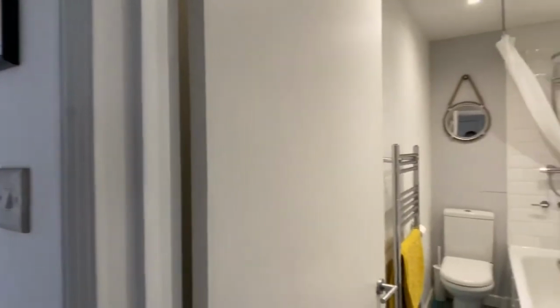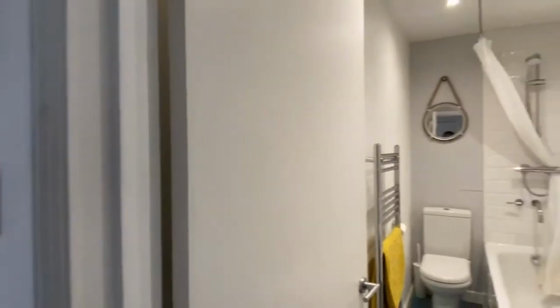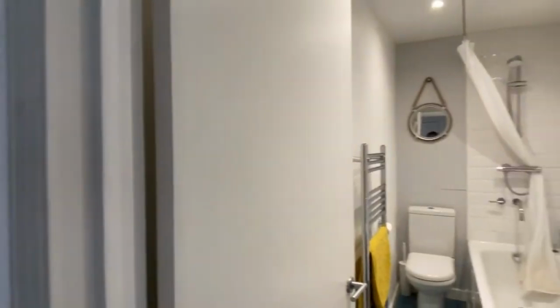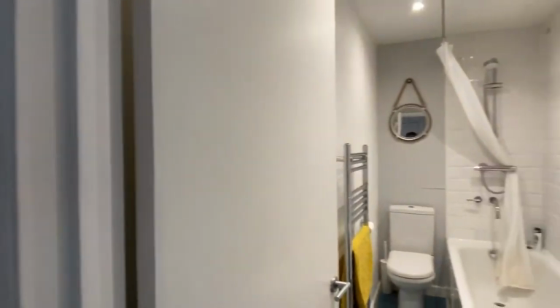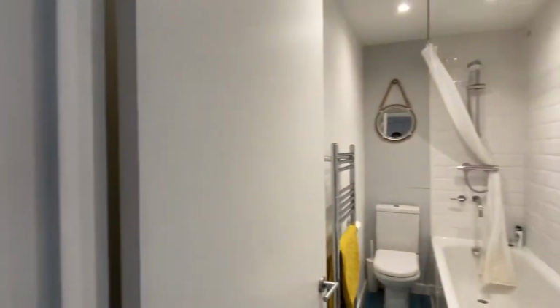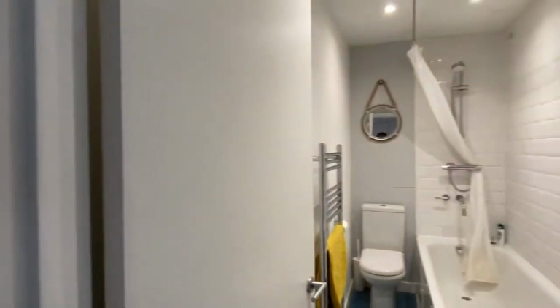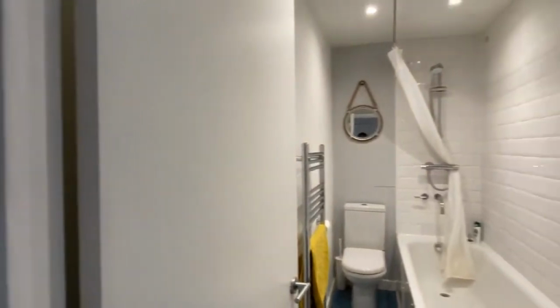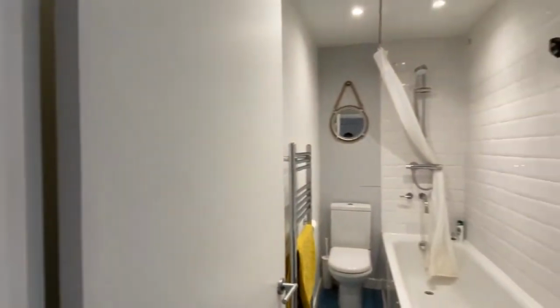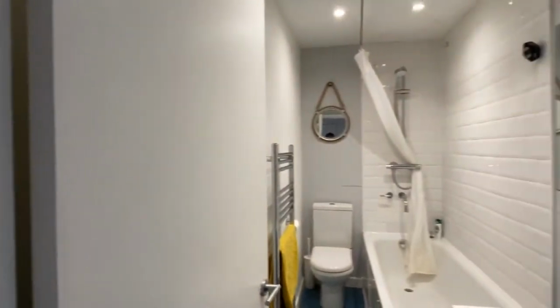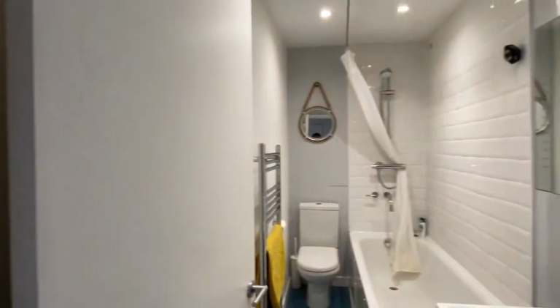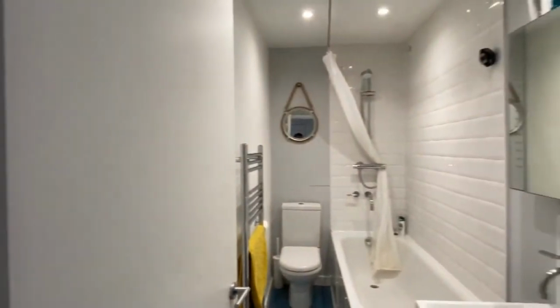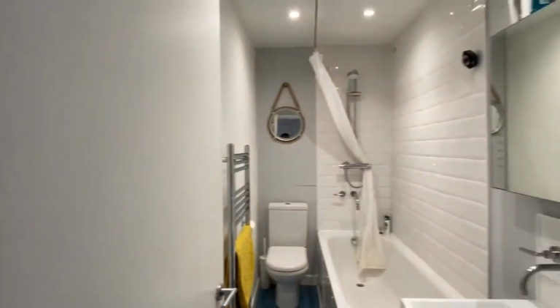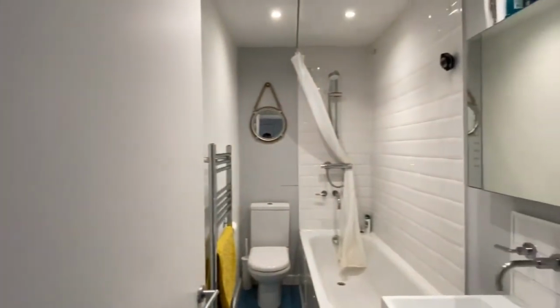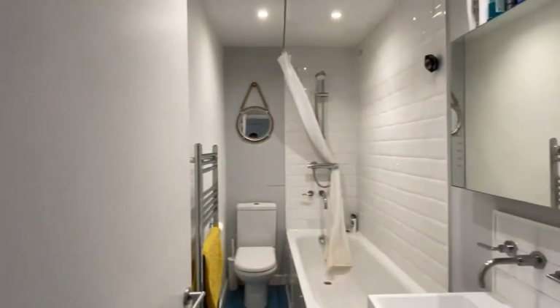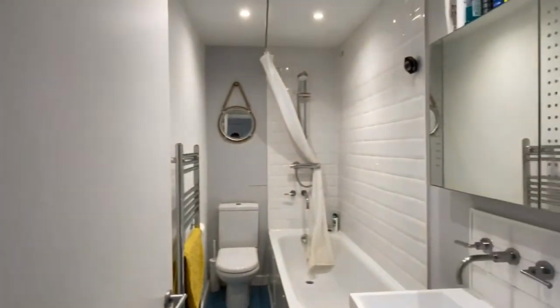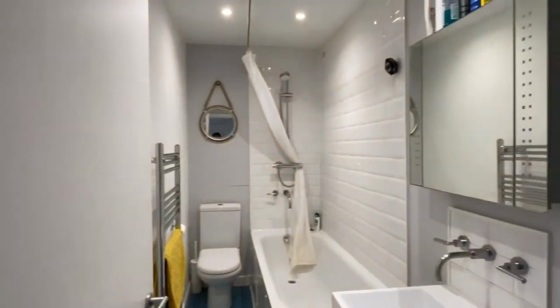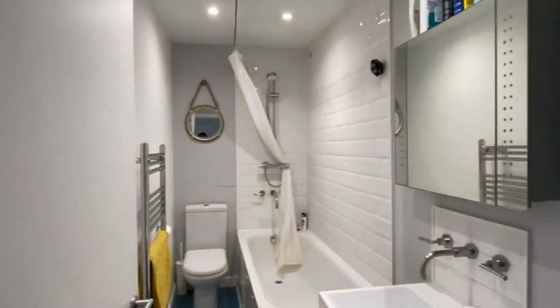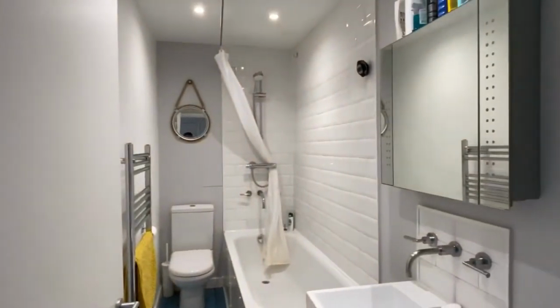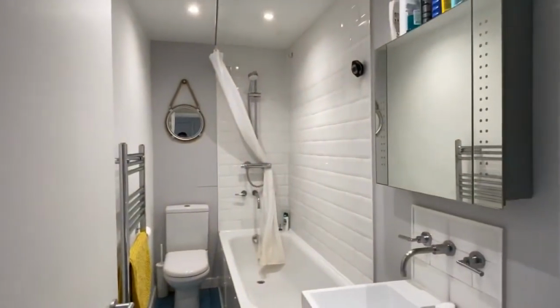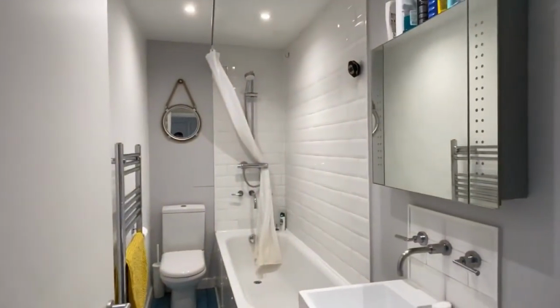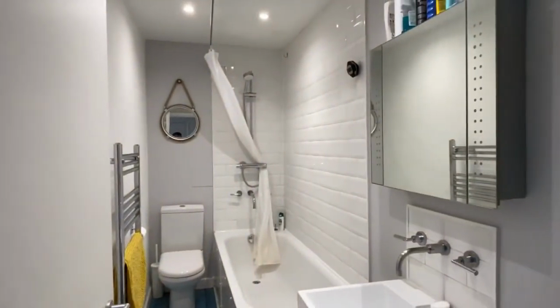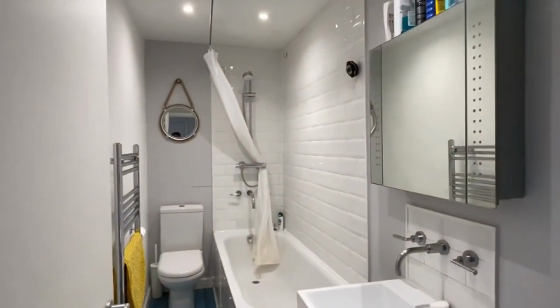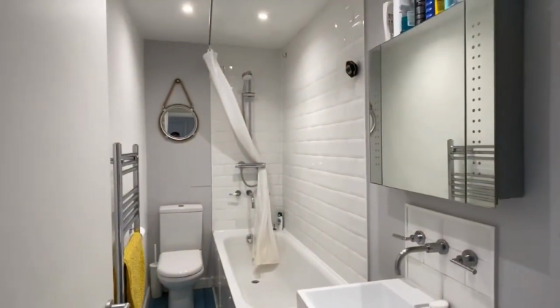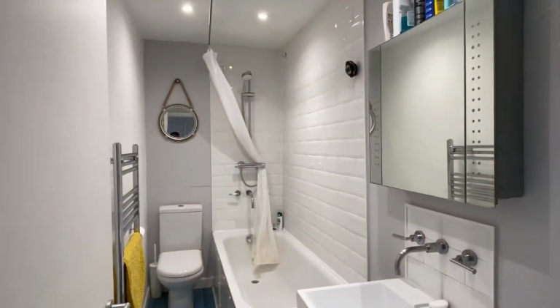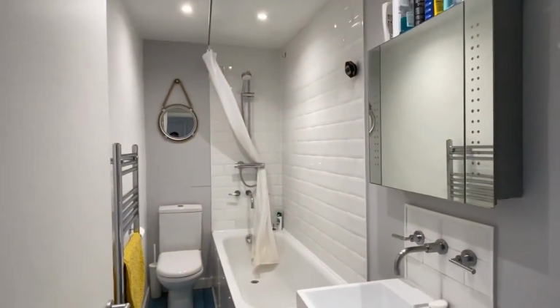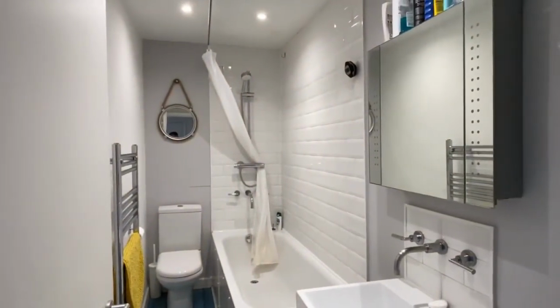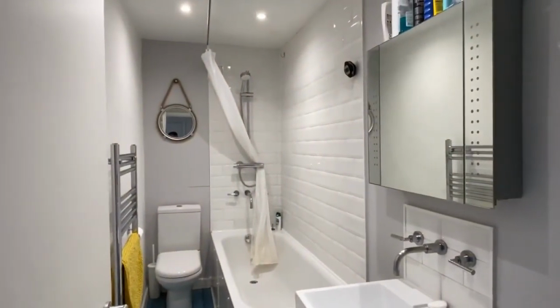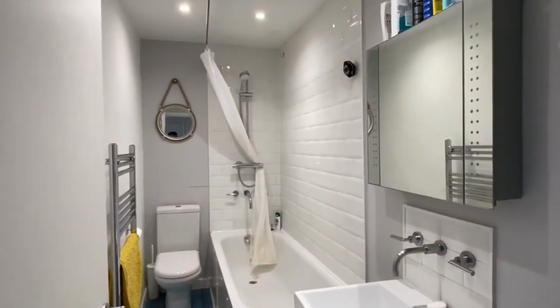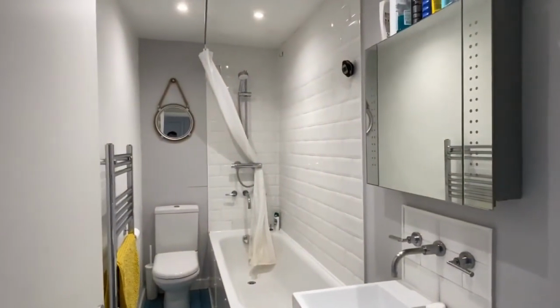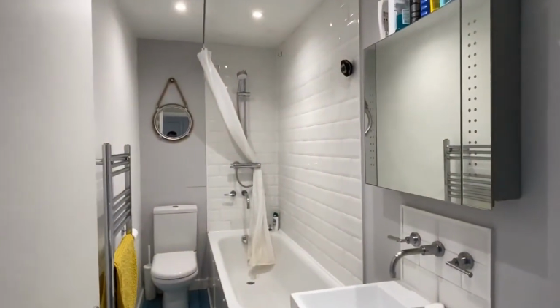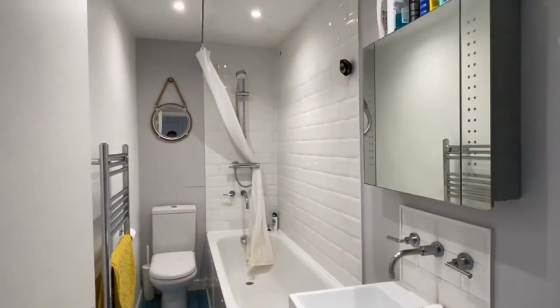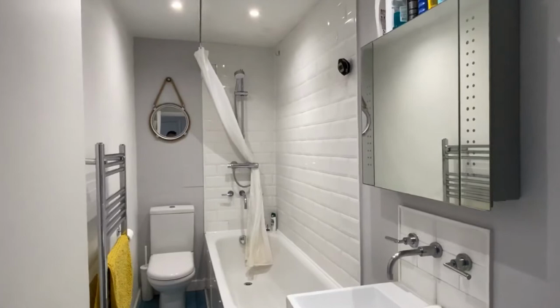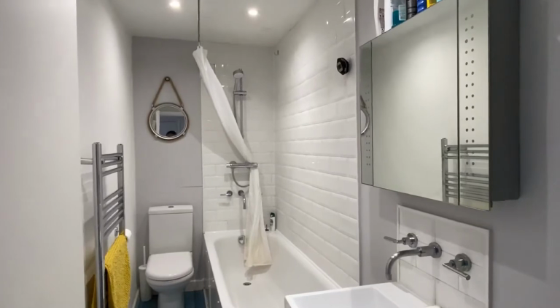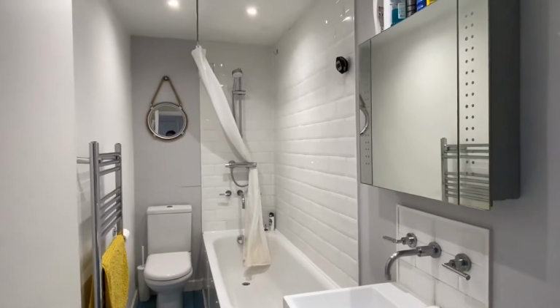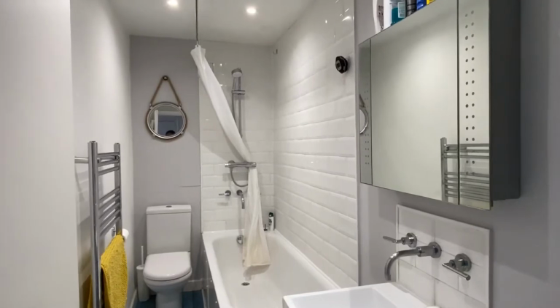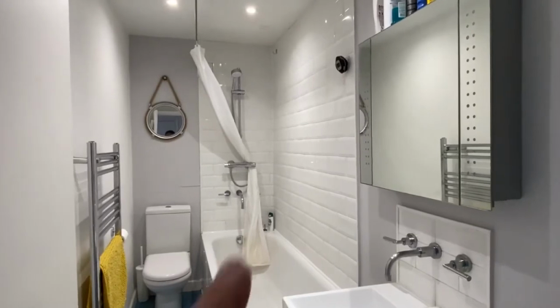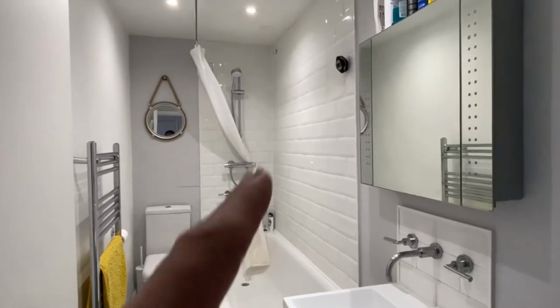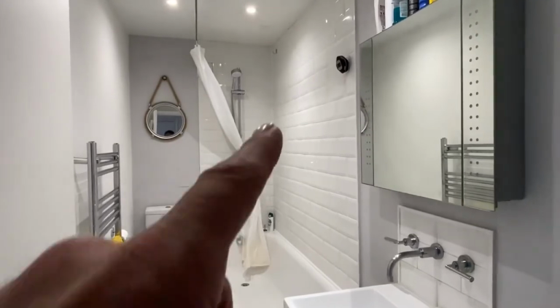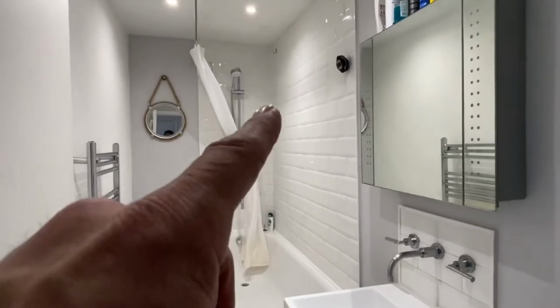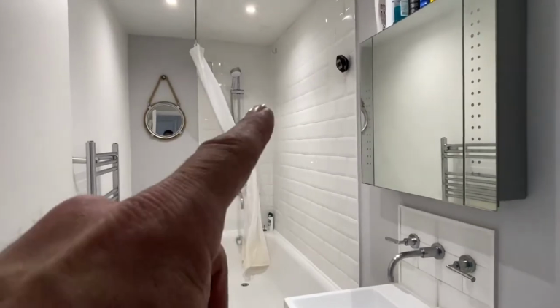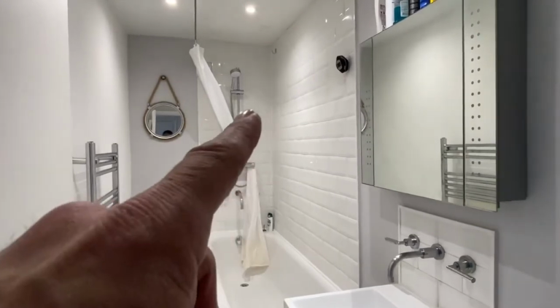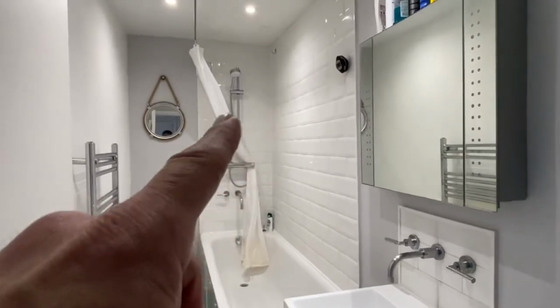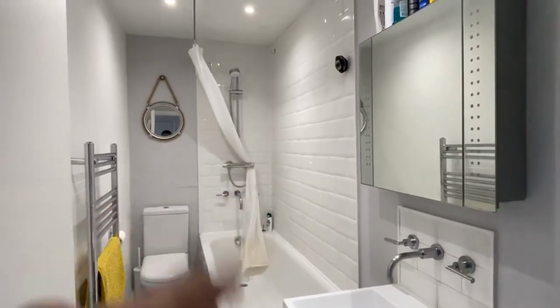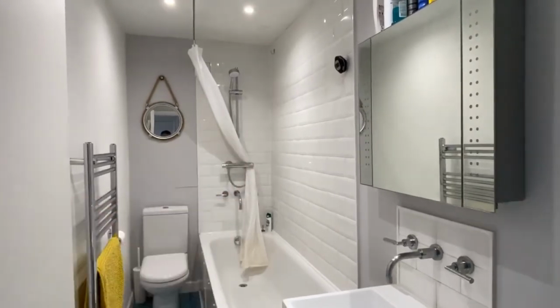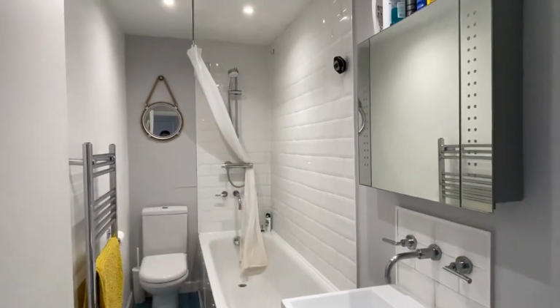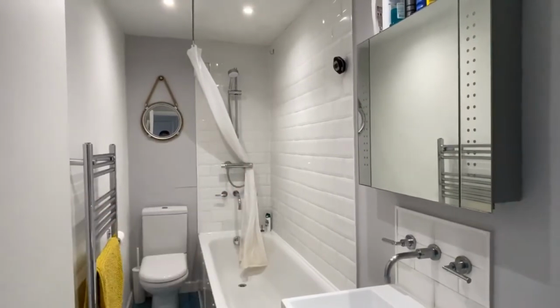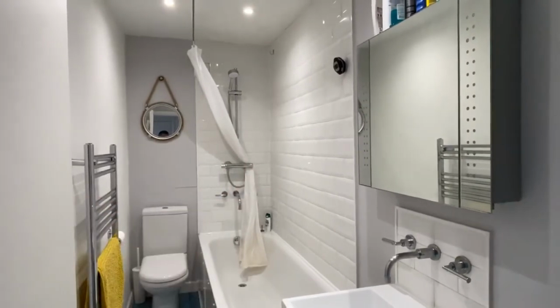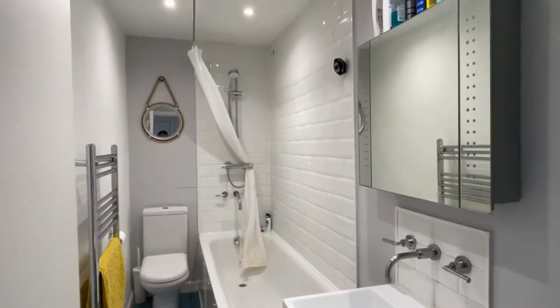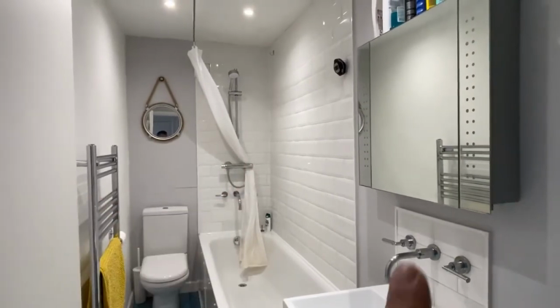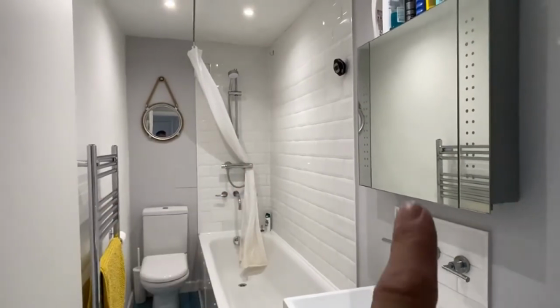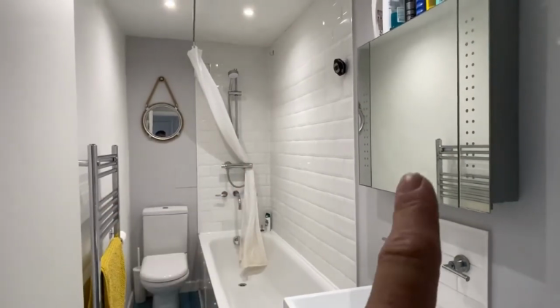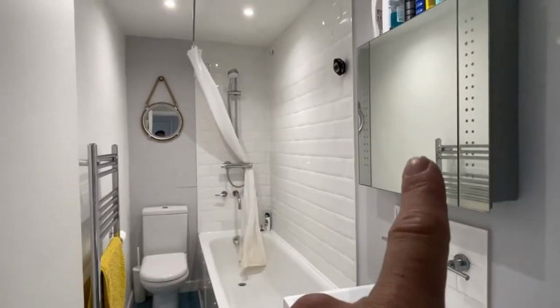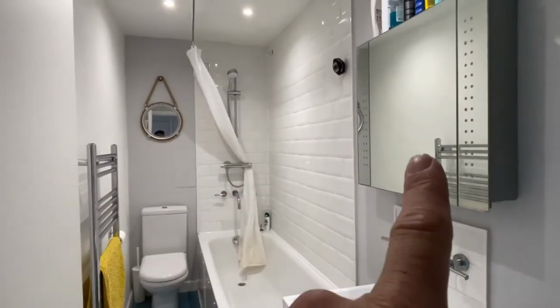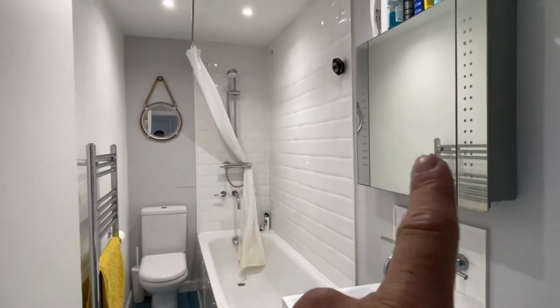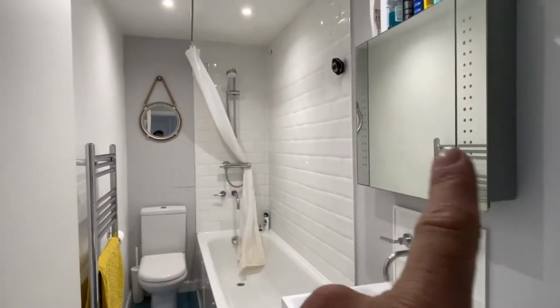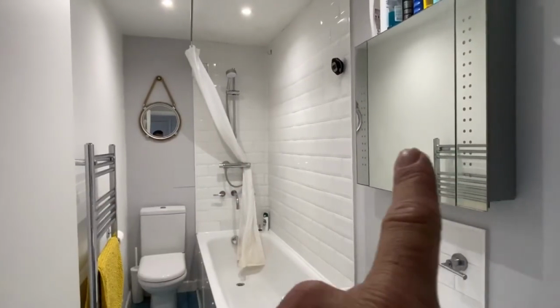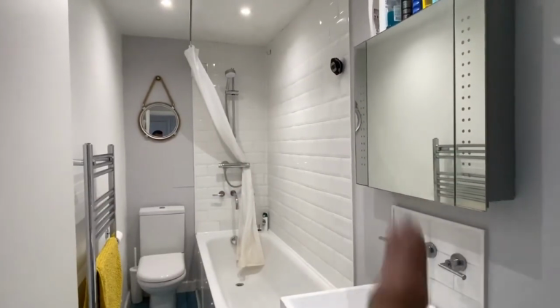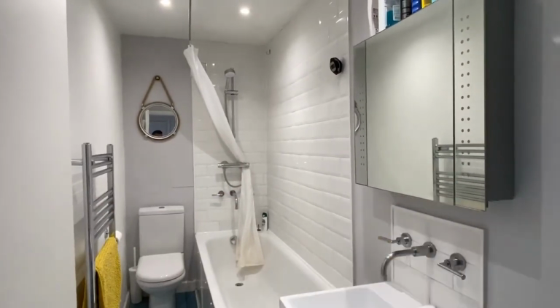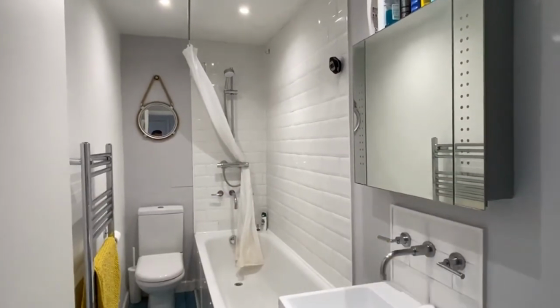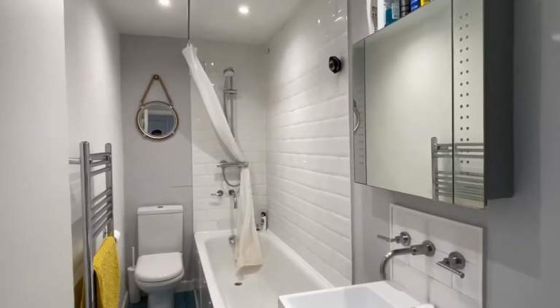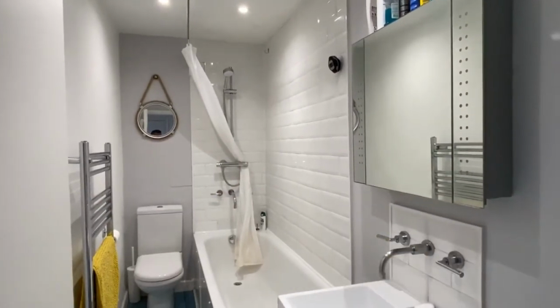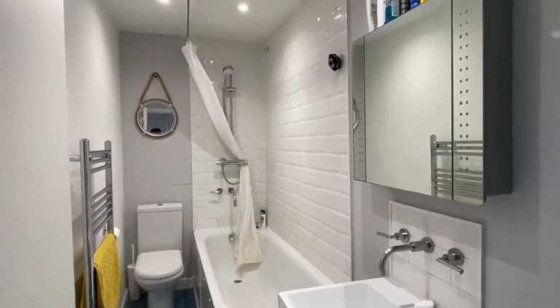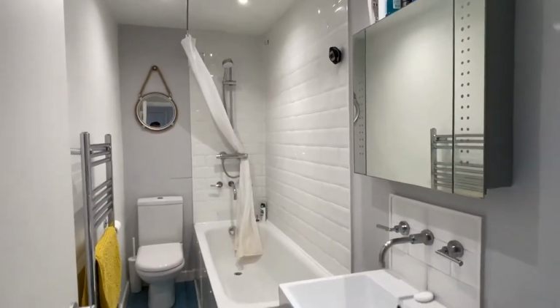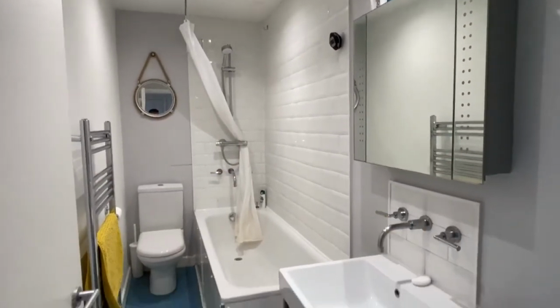A sleek bathroom — you've got beveled tiles, shower attachment over the bath, and also storage here behind the mirror.